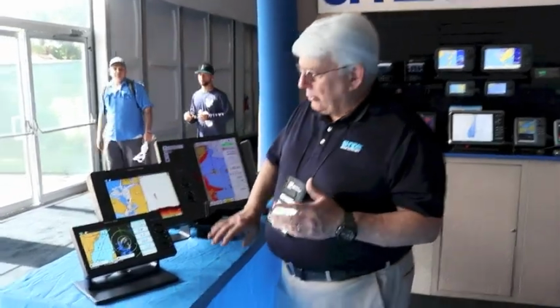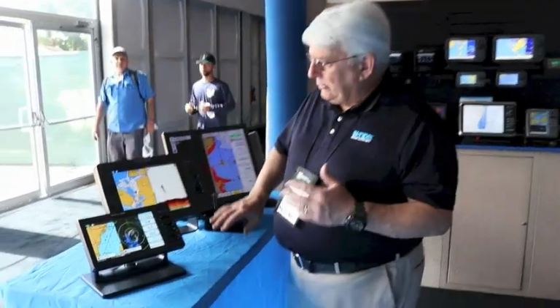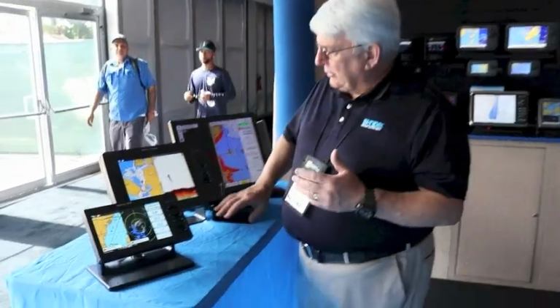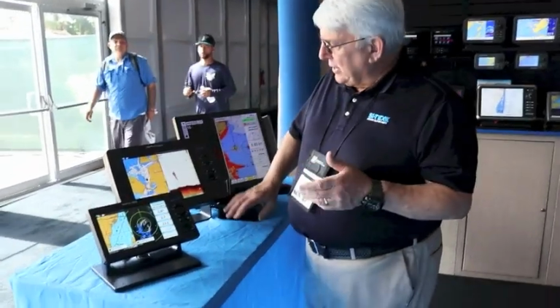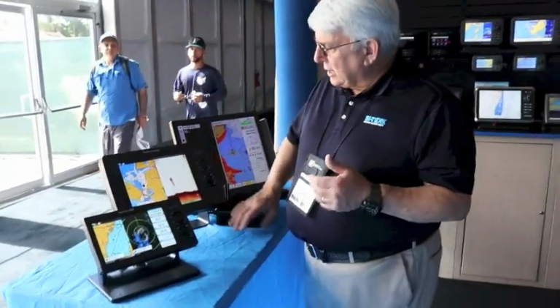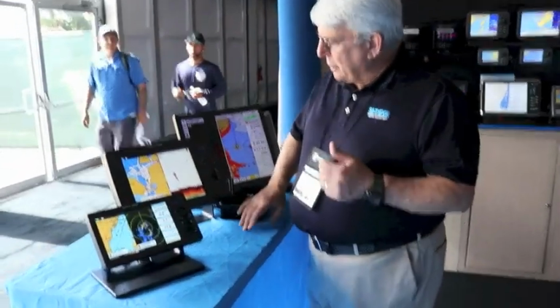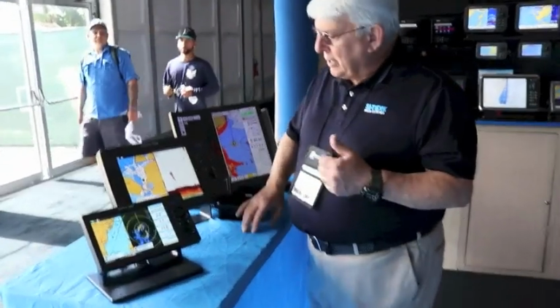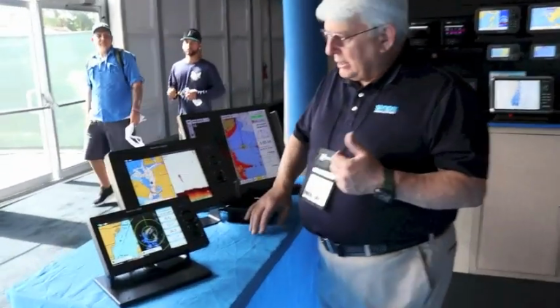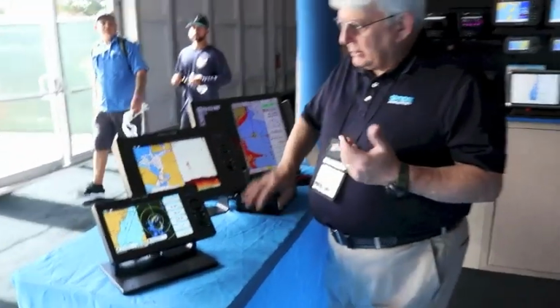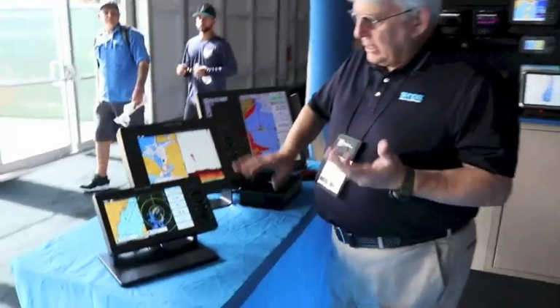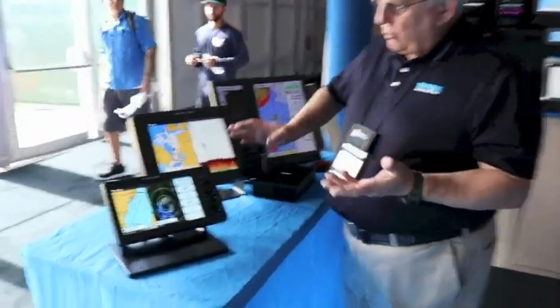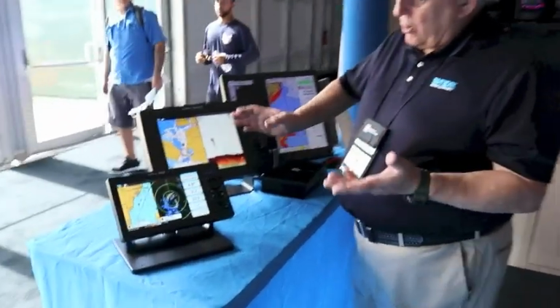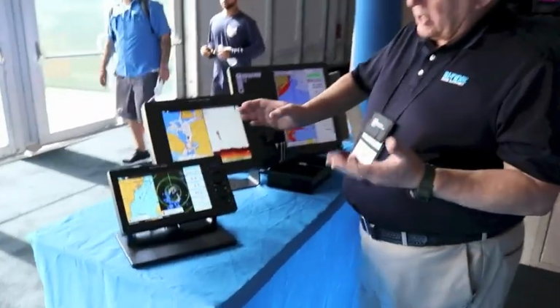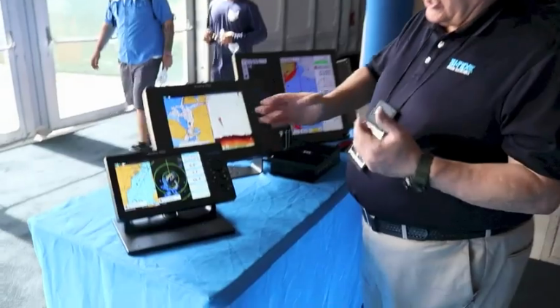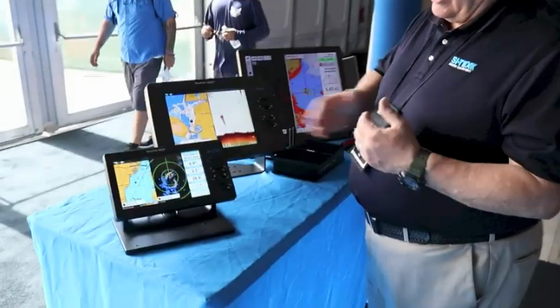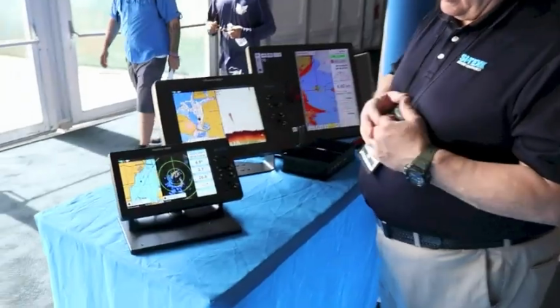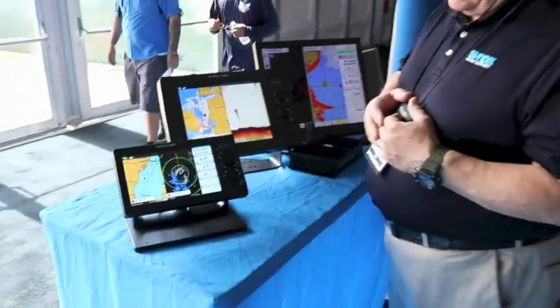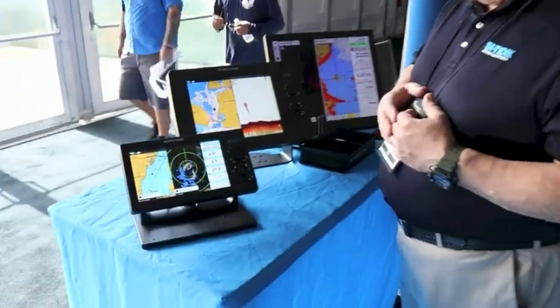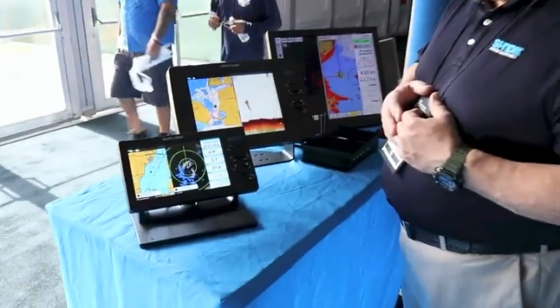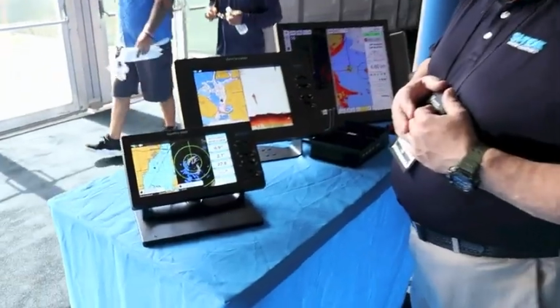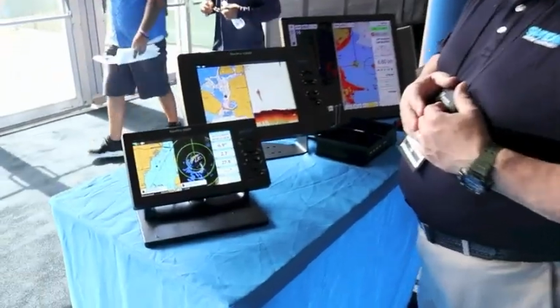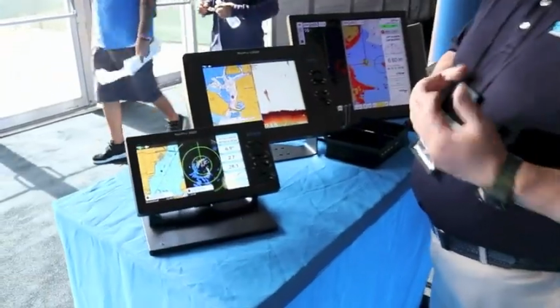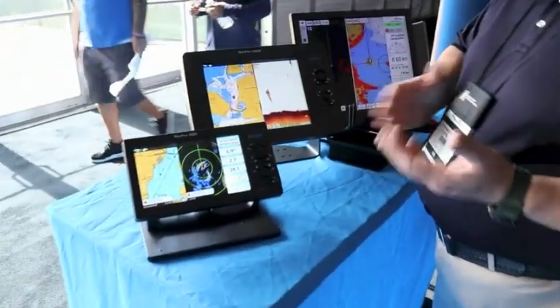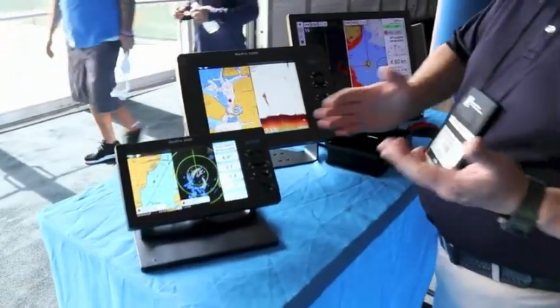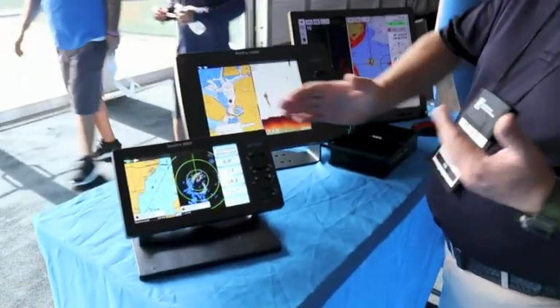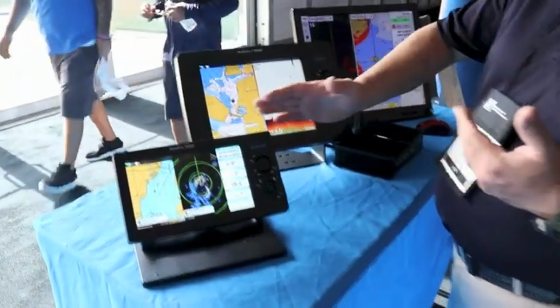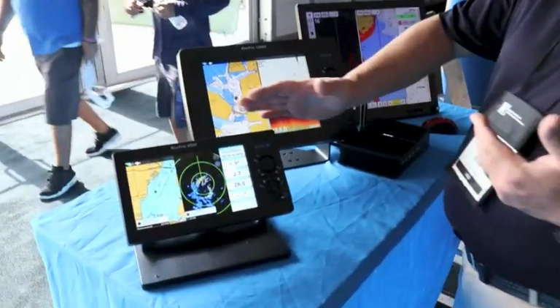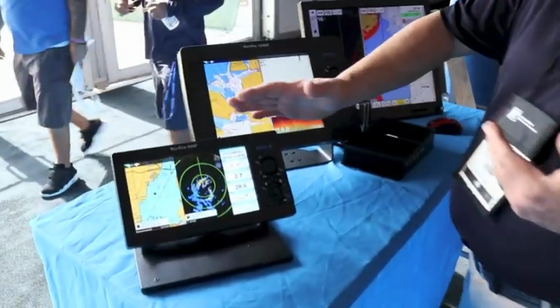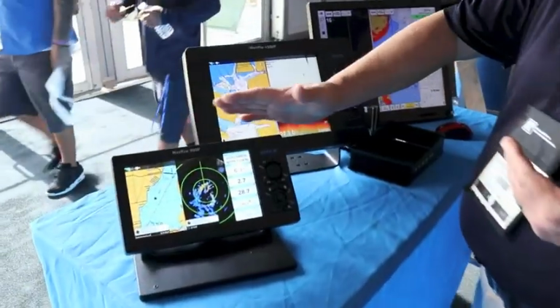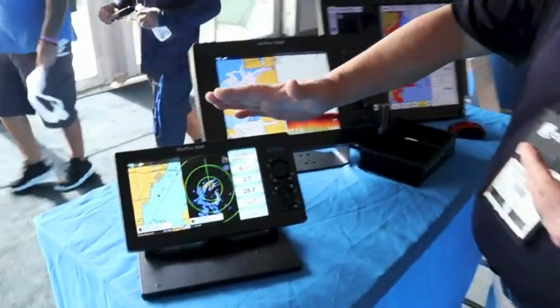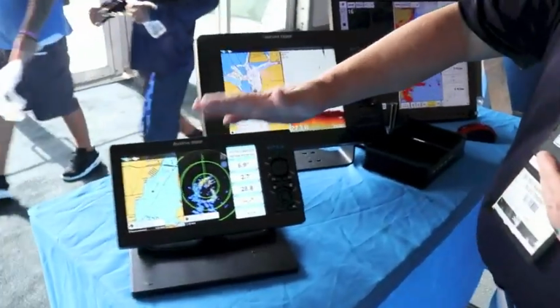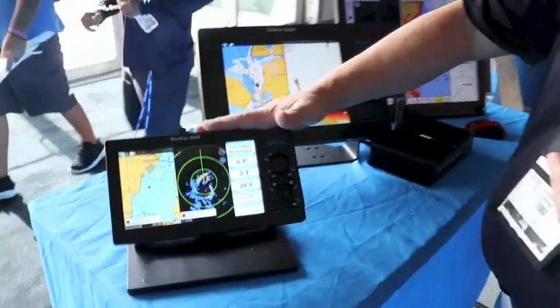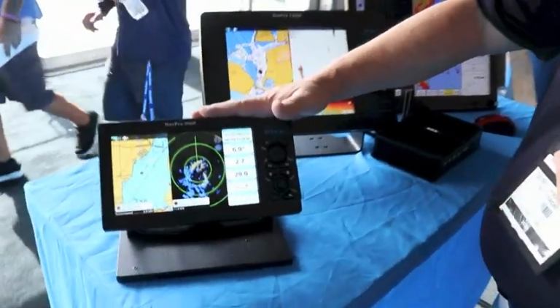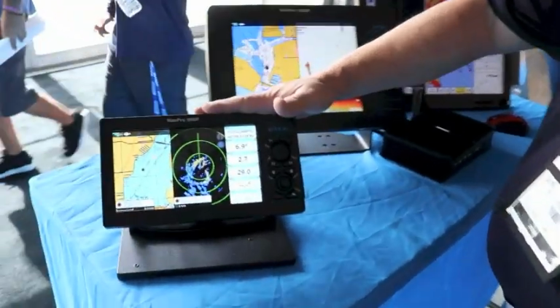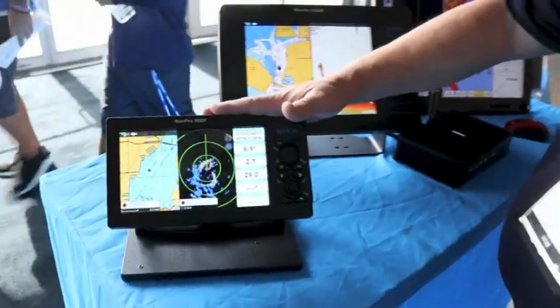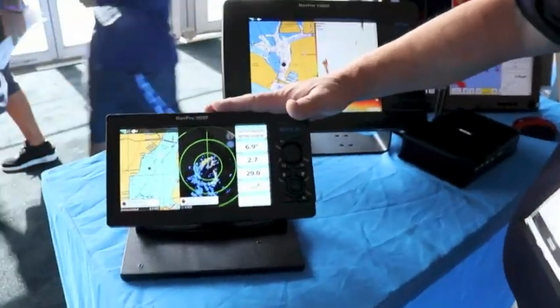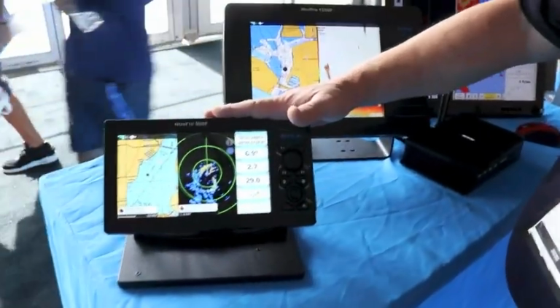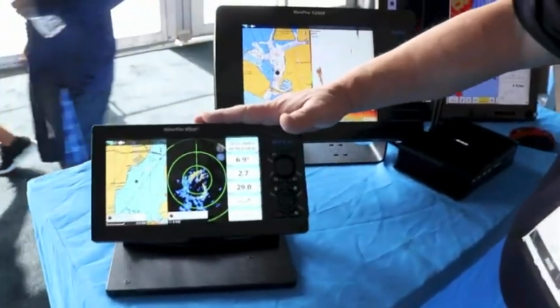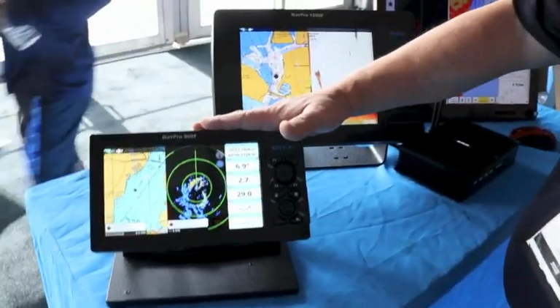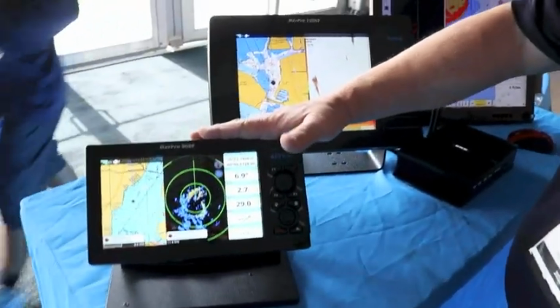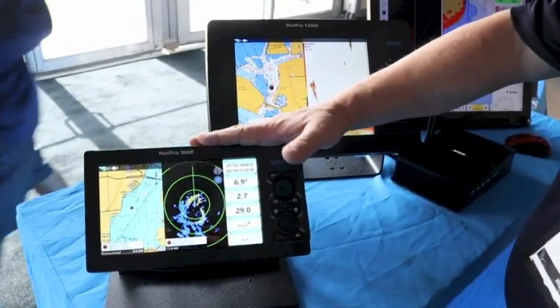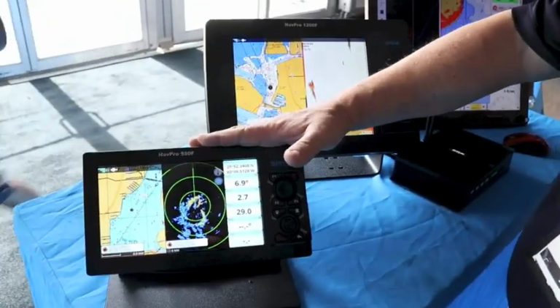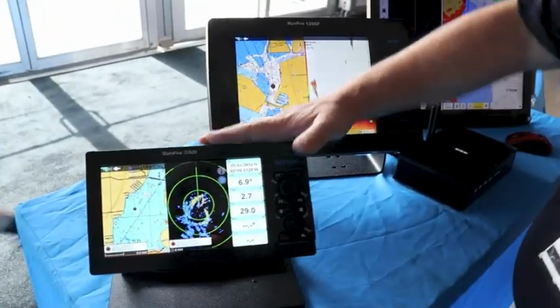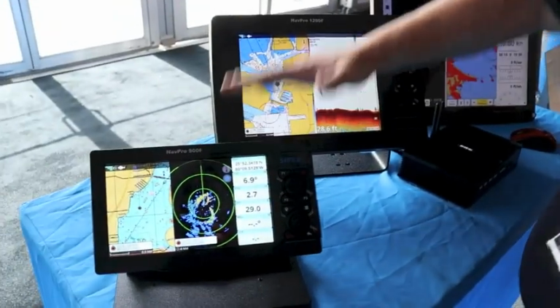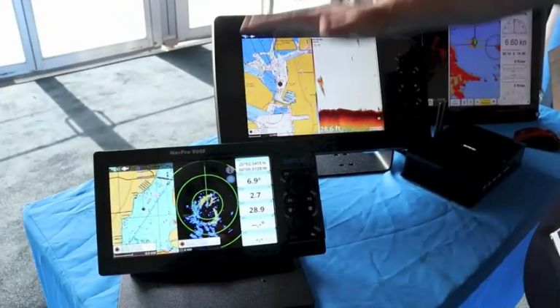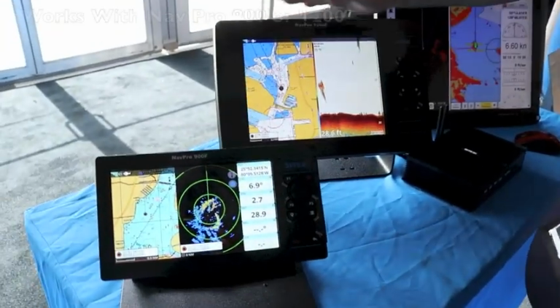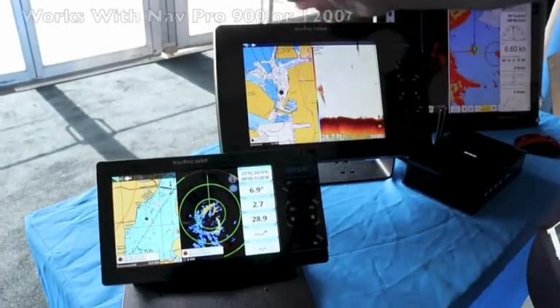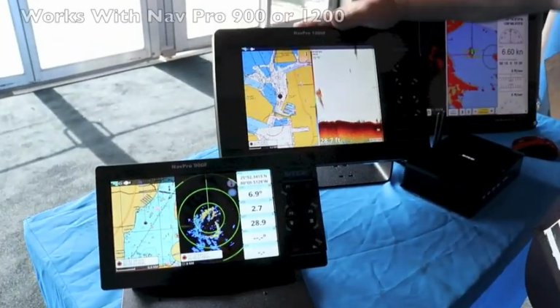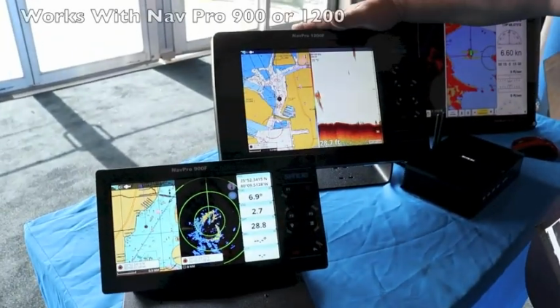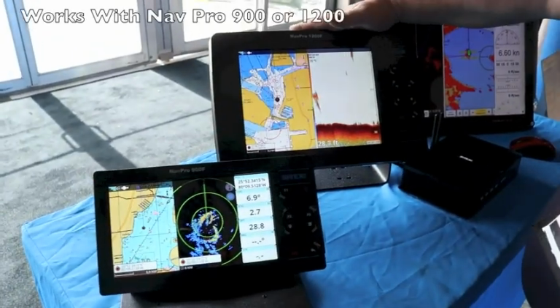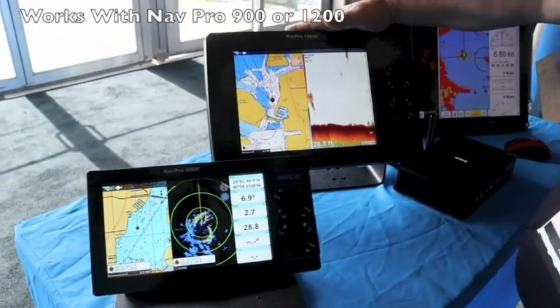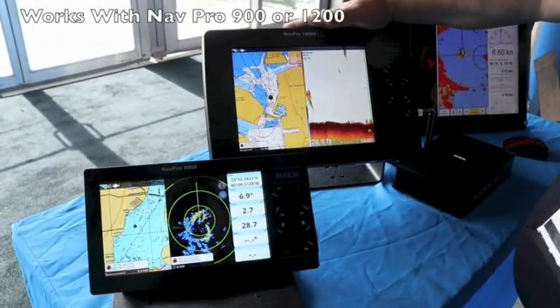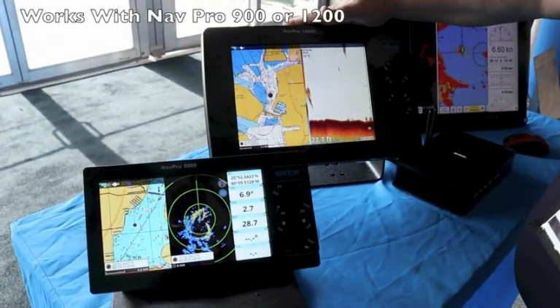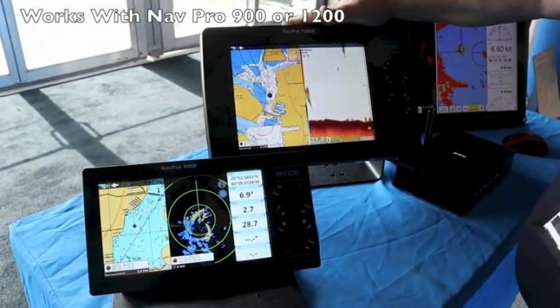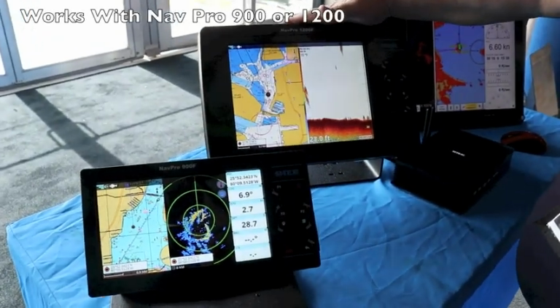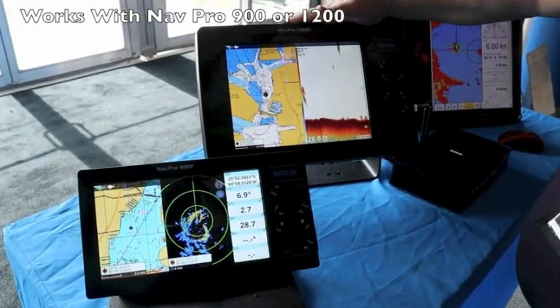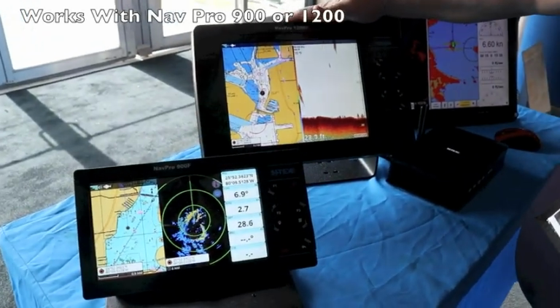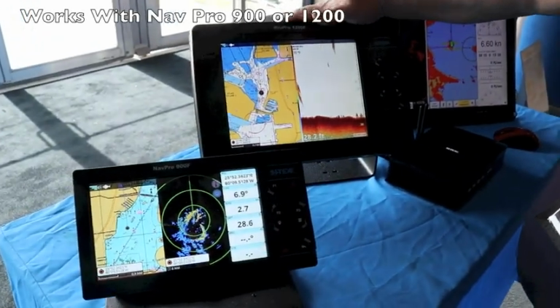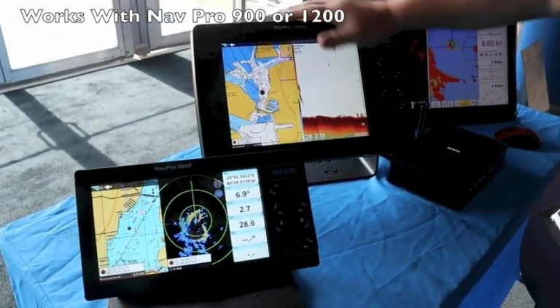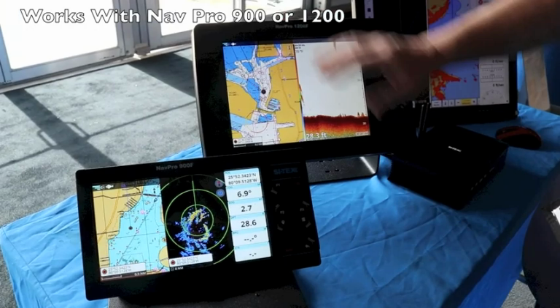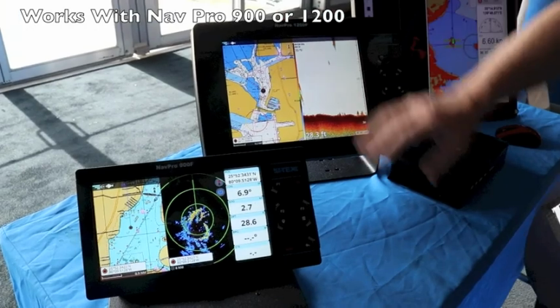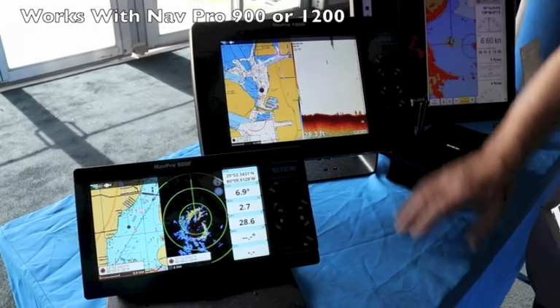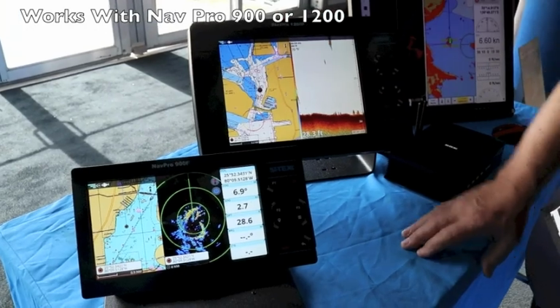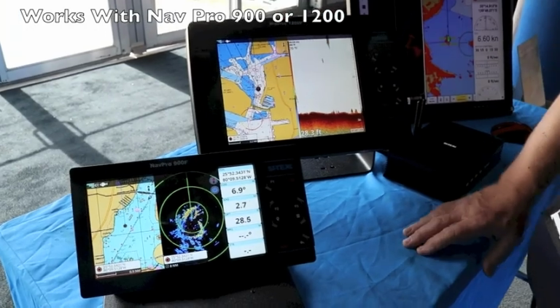It works via the Wi-Fi connection to either our NAVPRO 900 or our NAVPRO 1200 system.